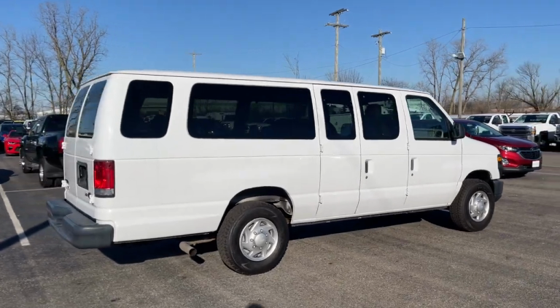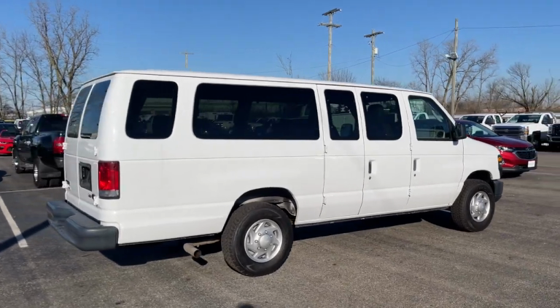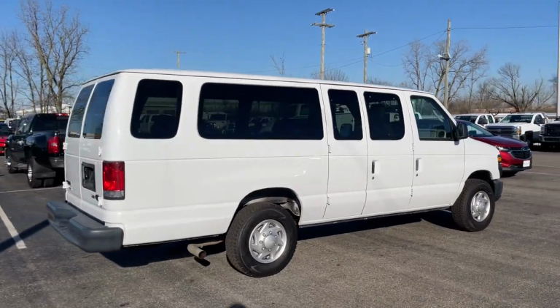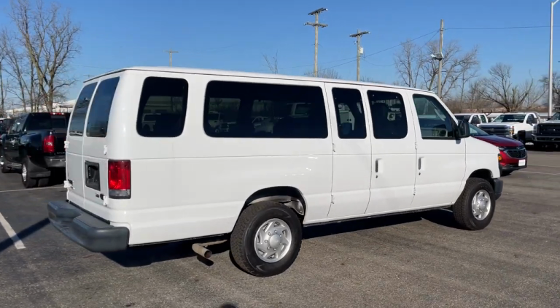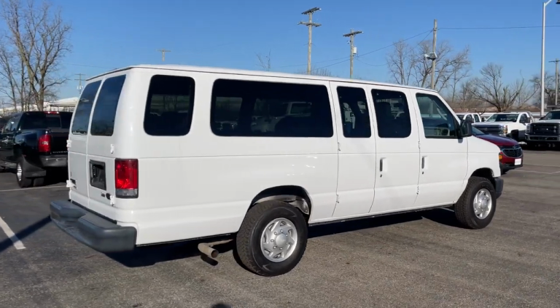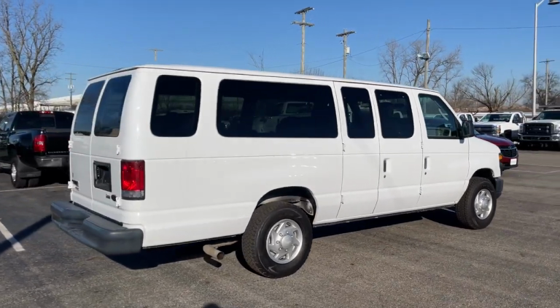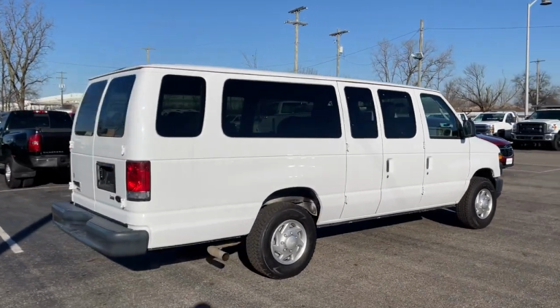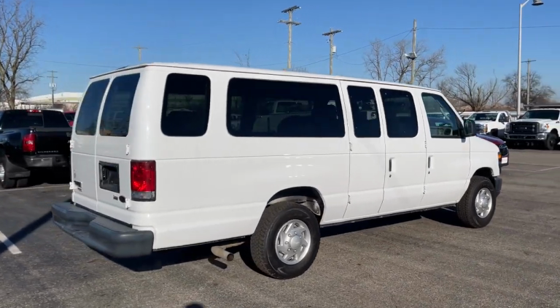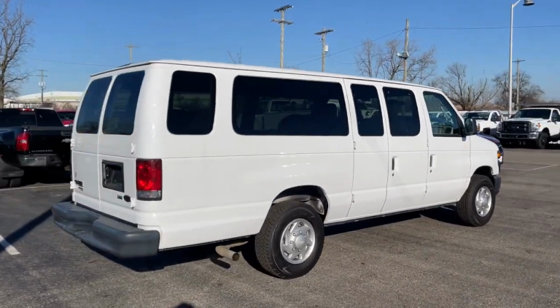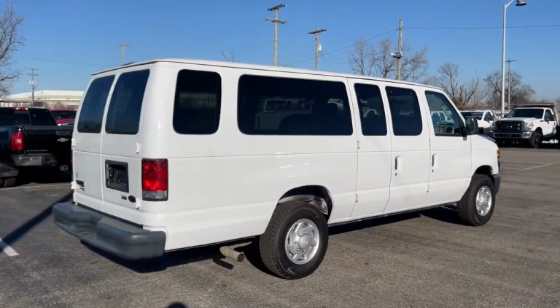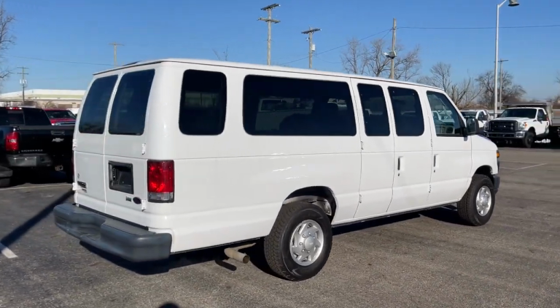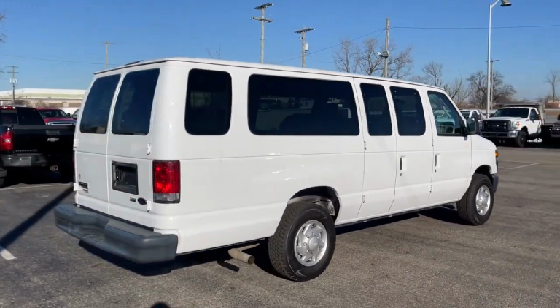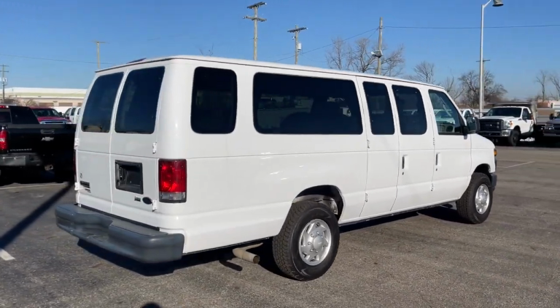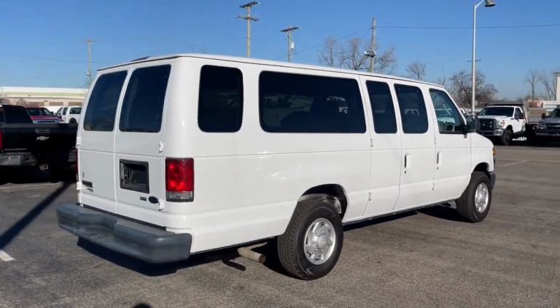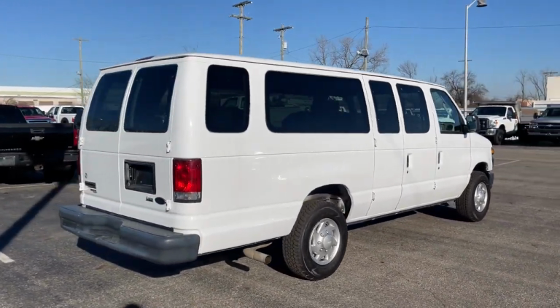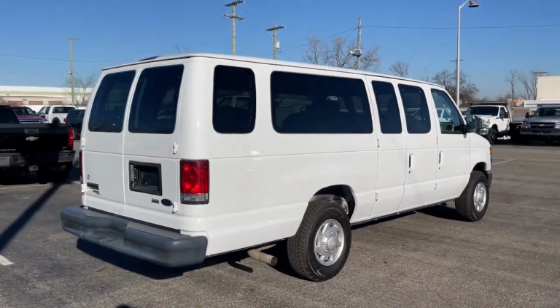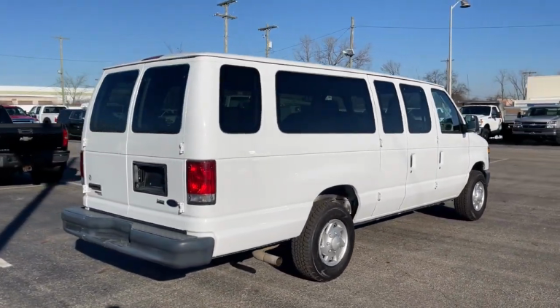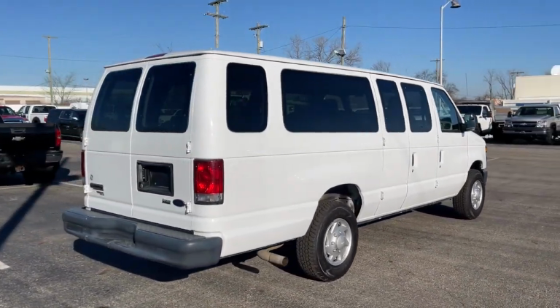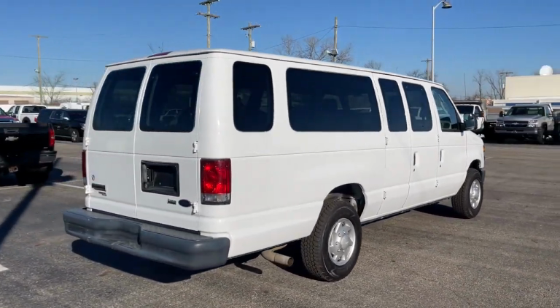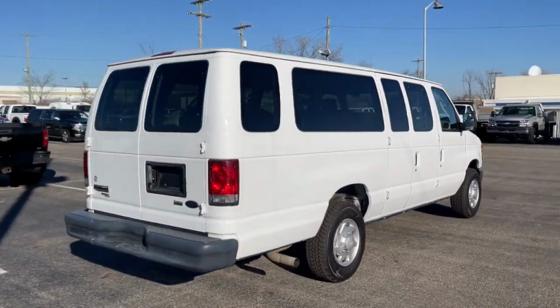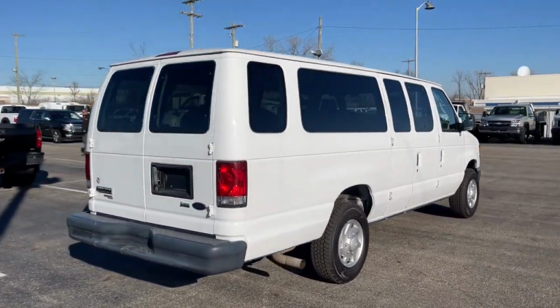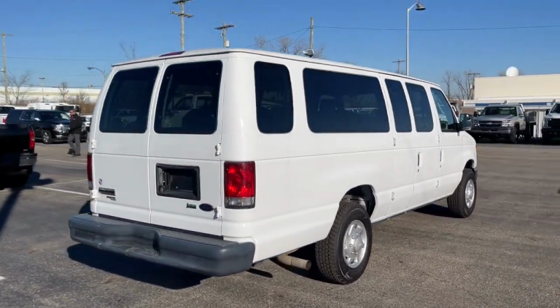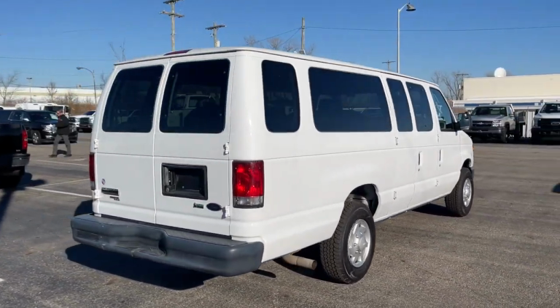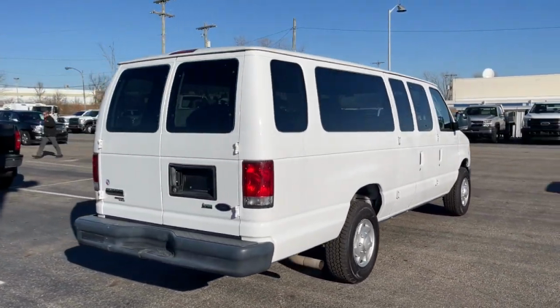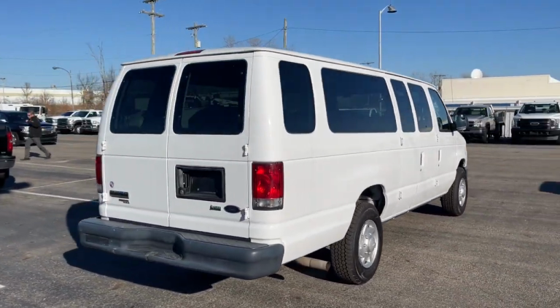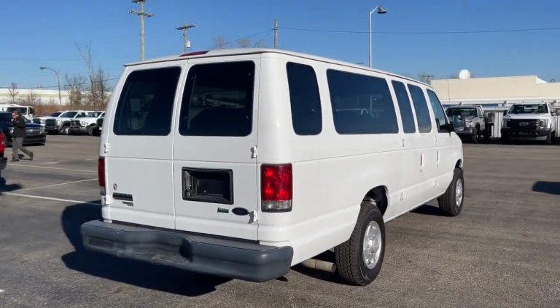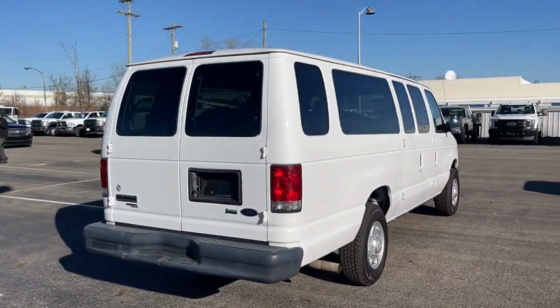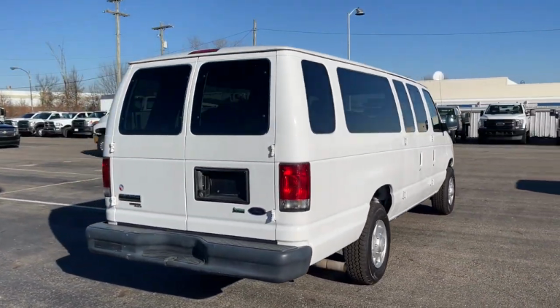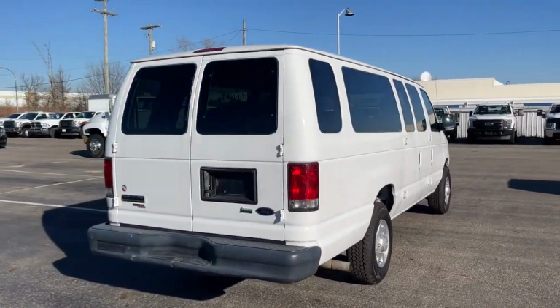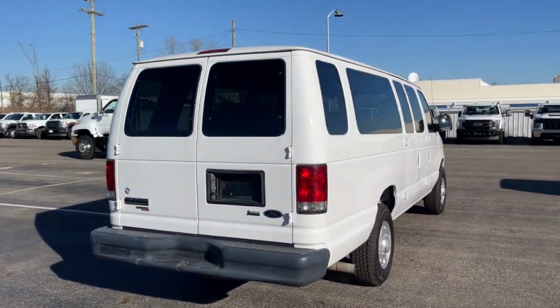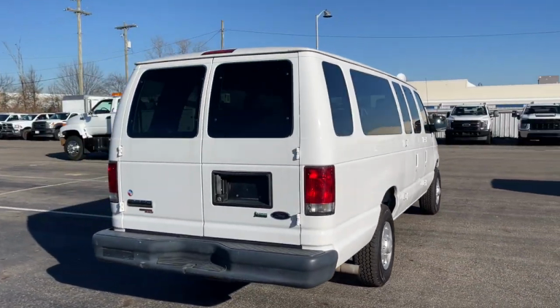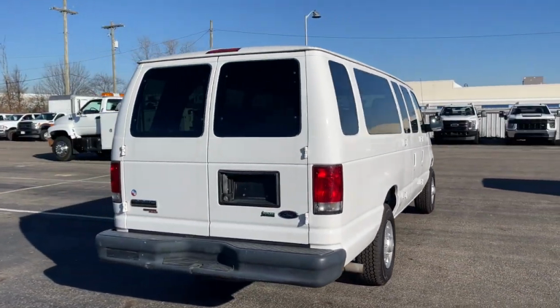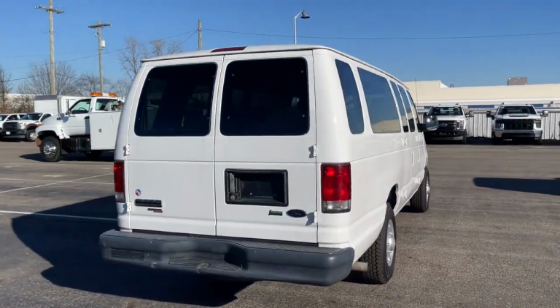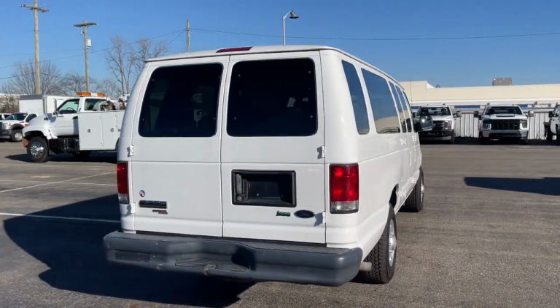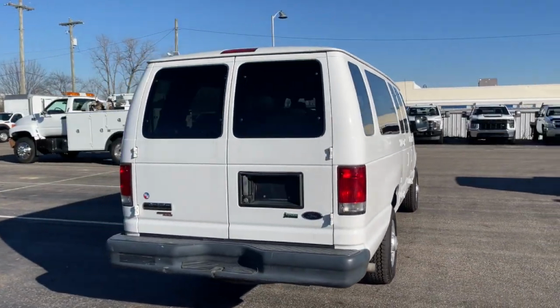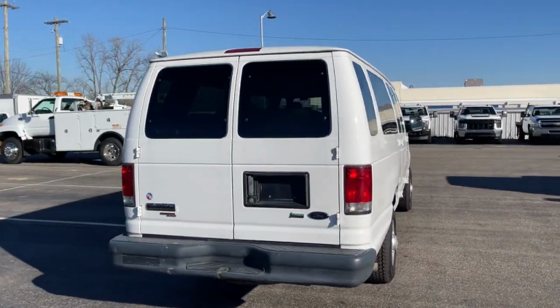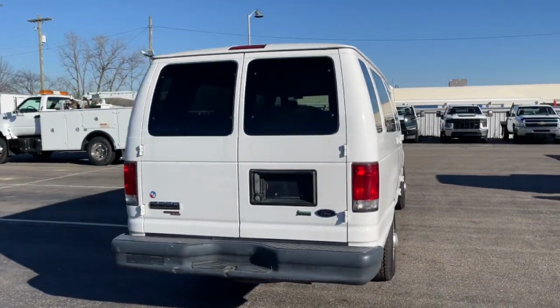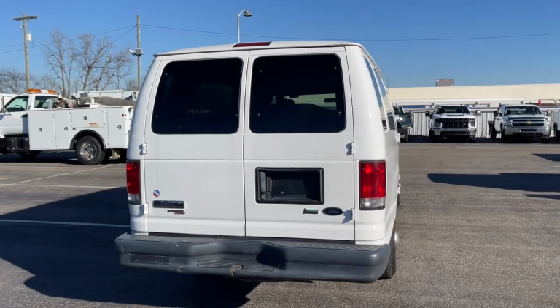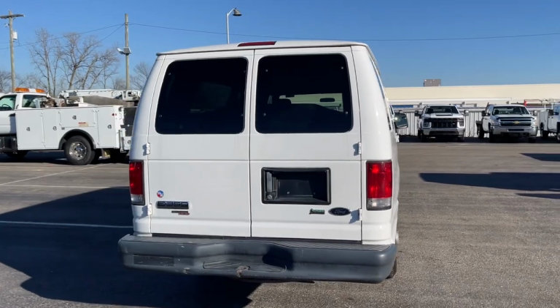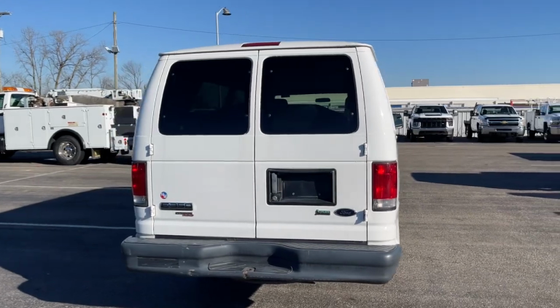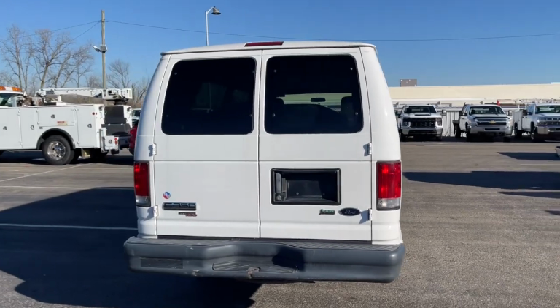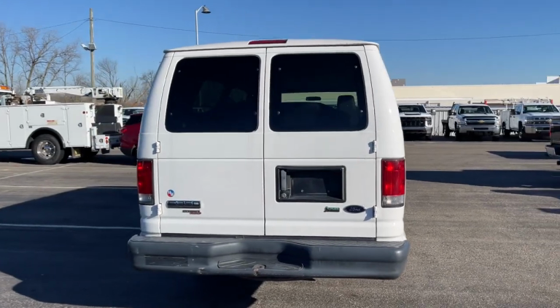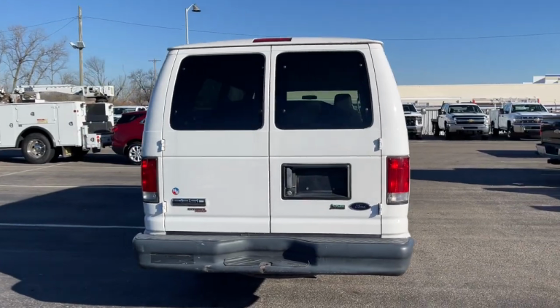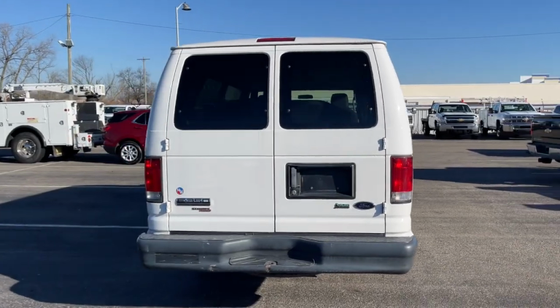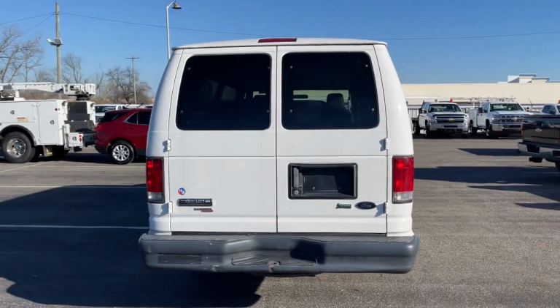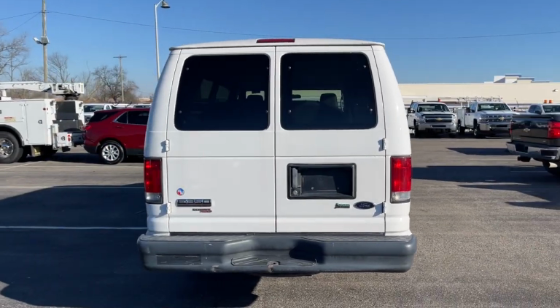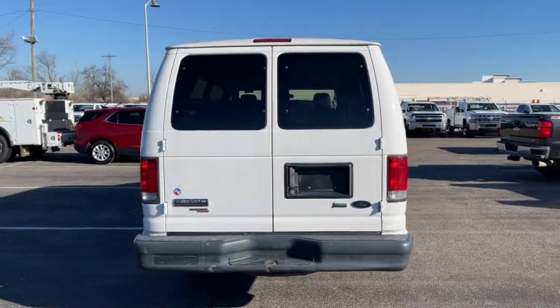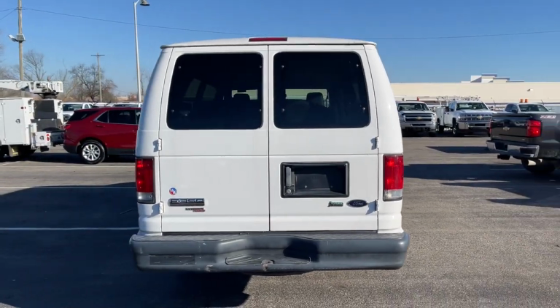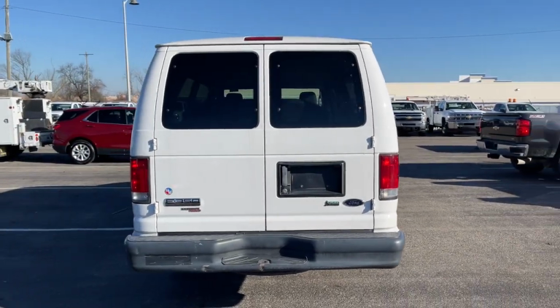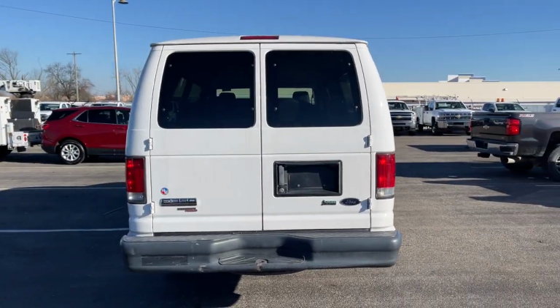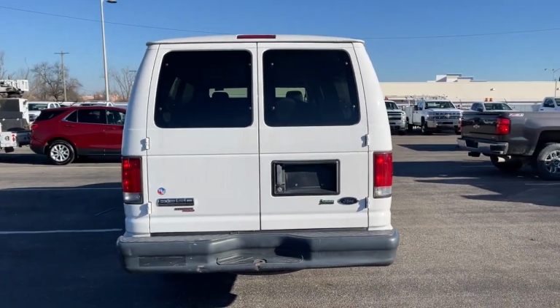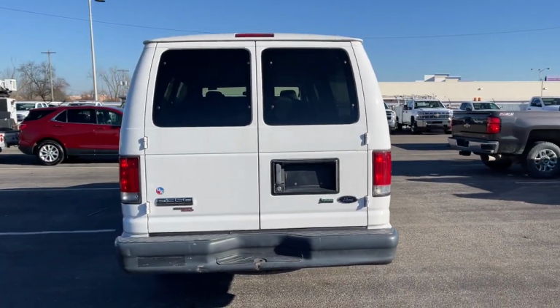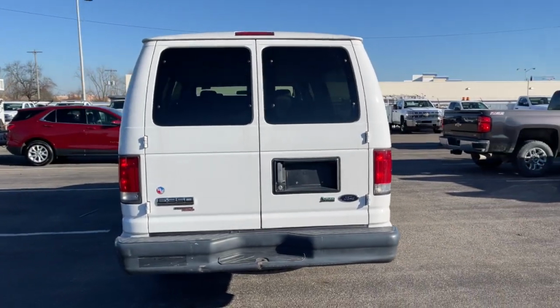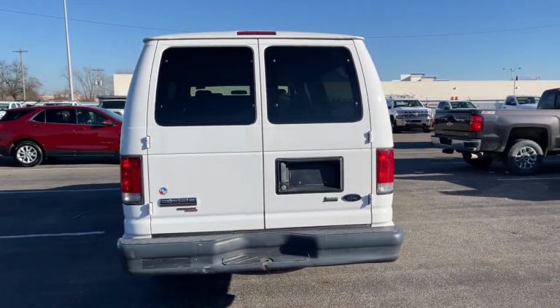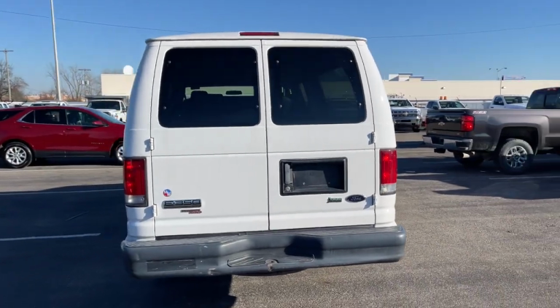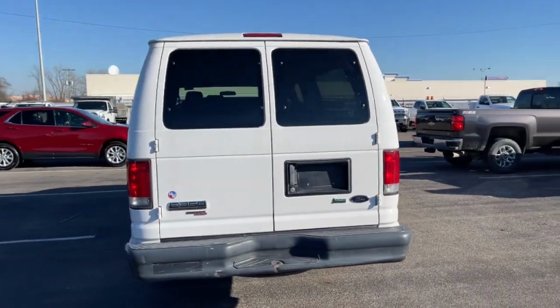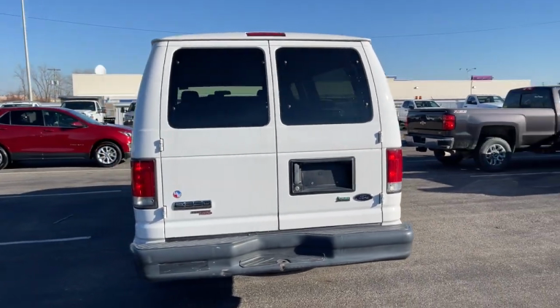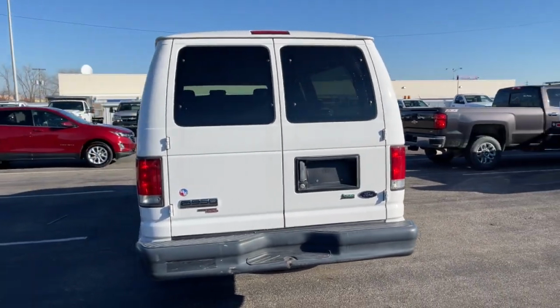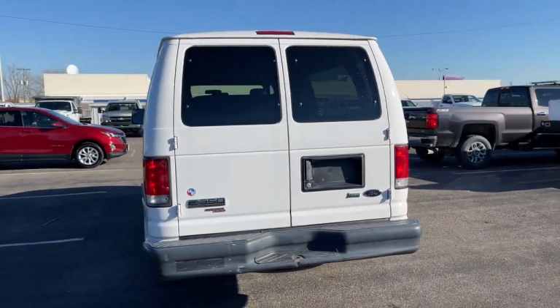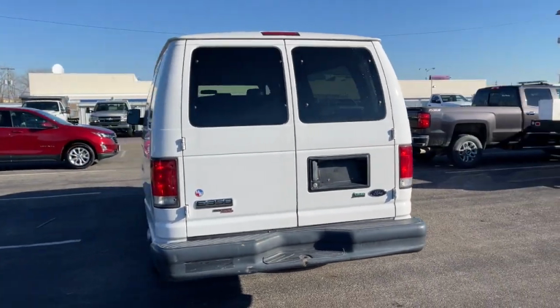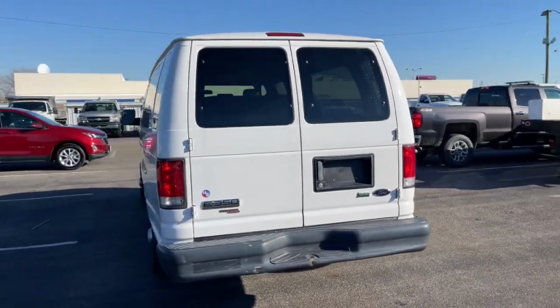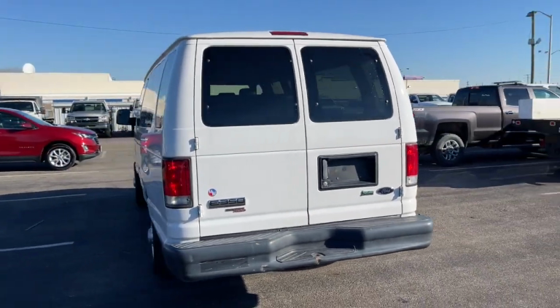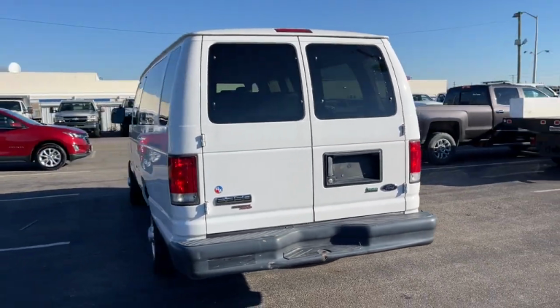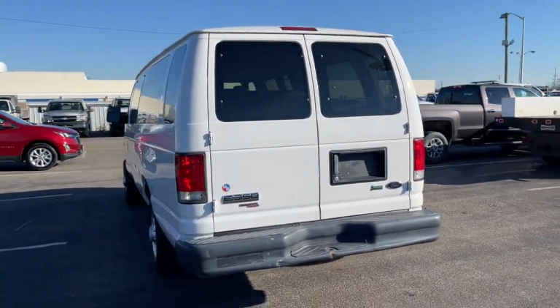Don't miss the chance to drive this rugged E350. Our team will give you an outstanding road test experience. Stop in today.